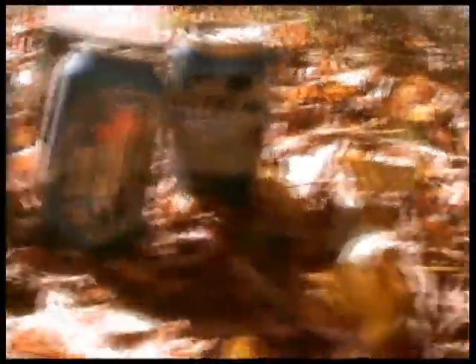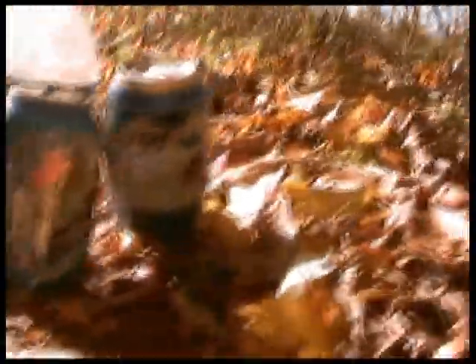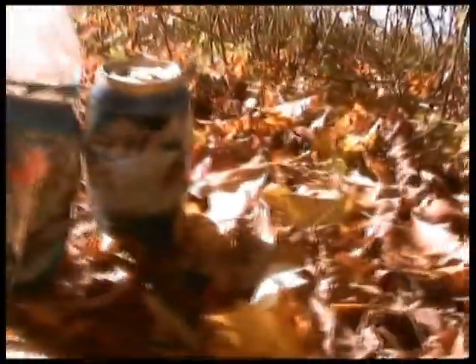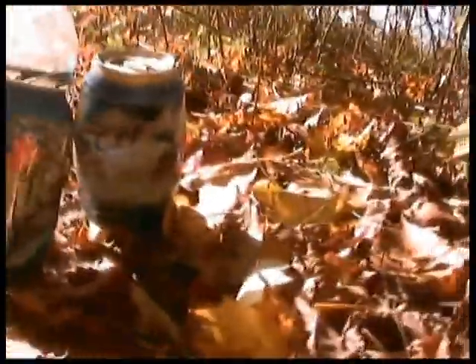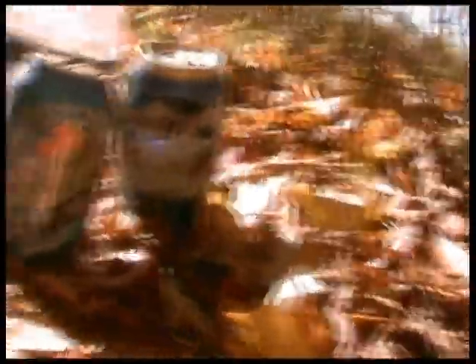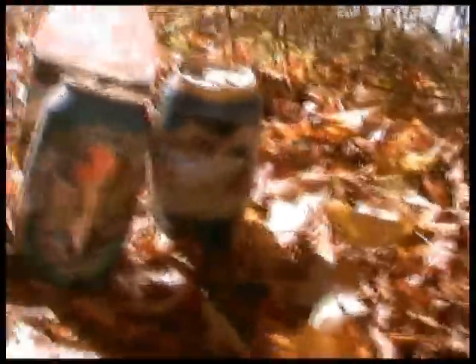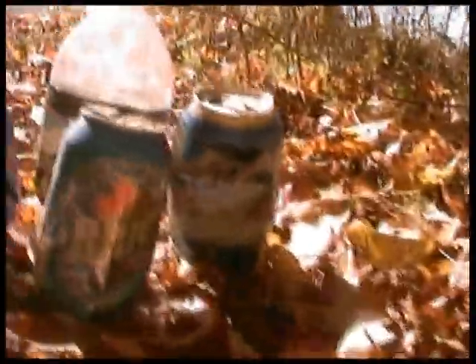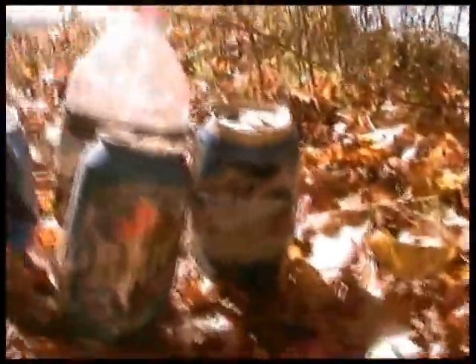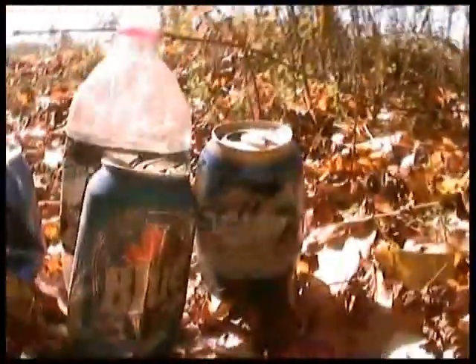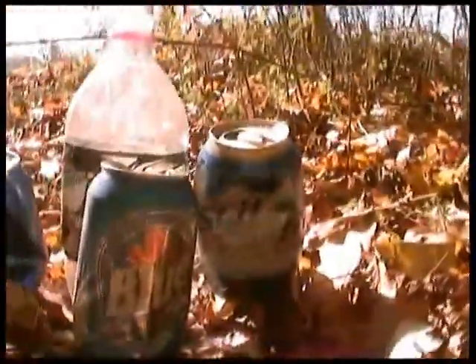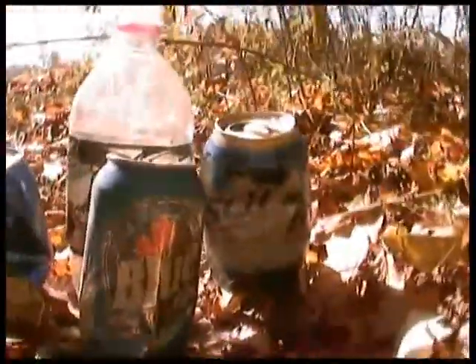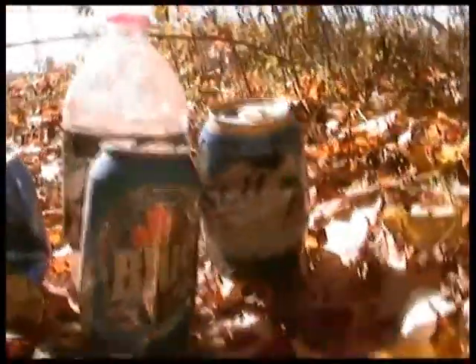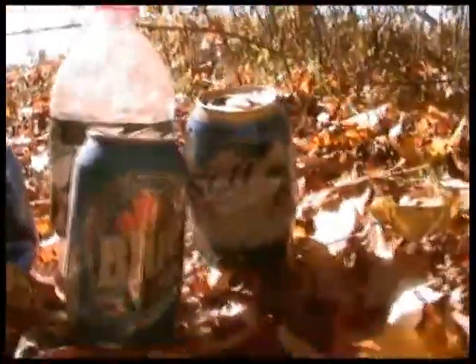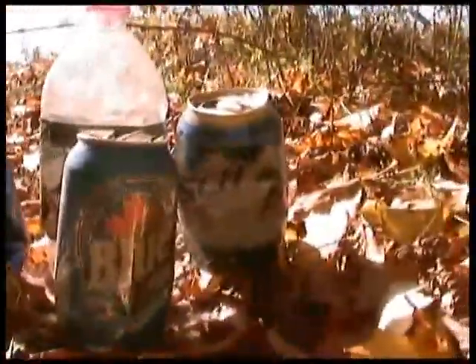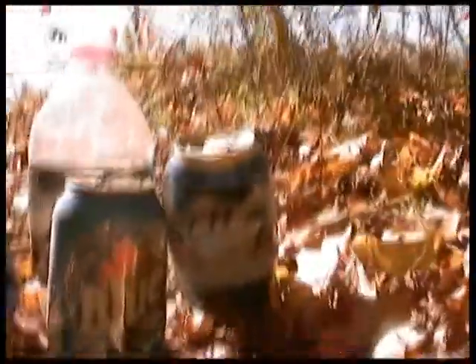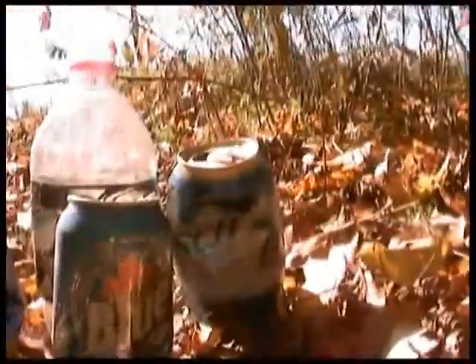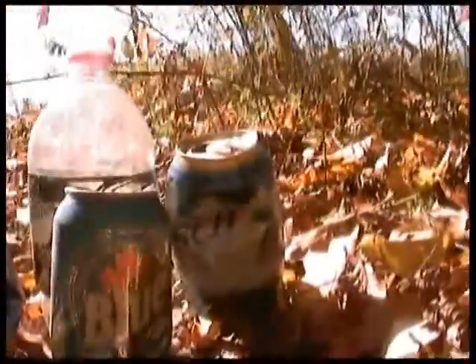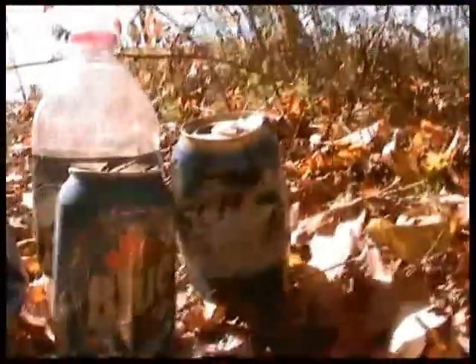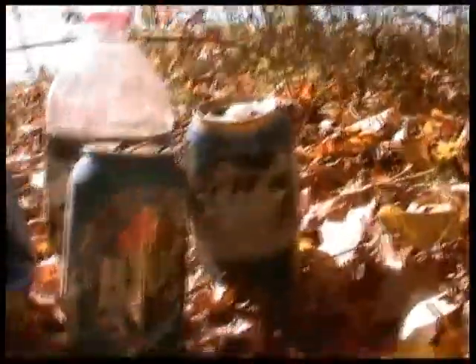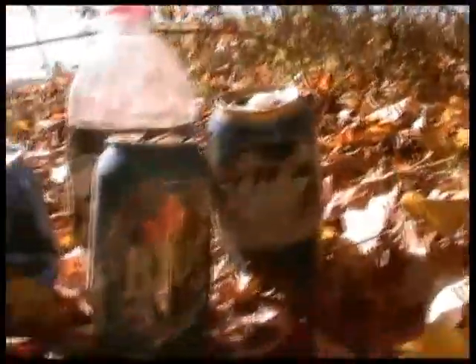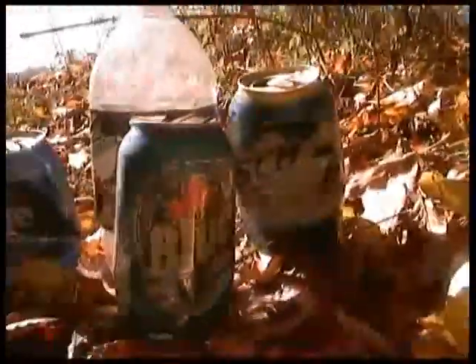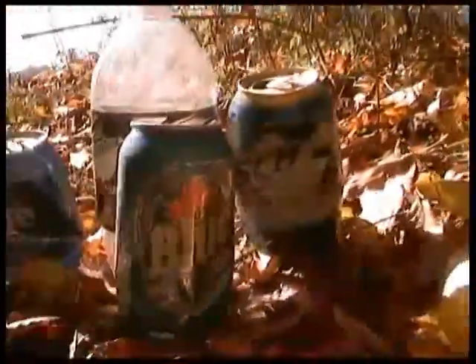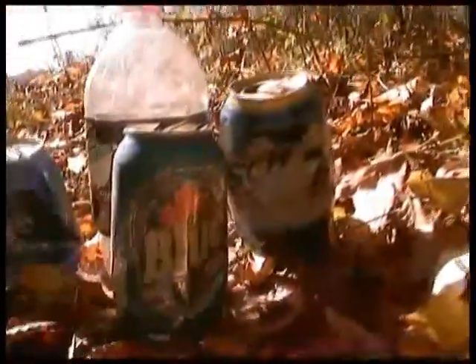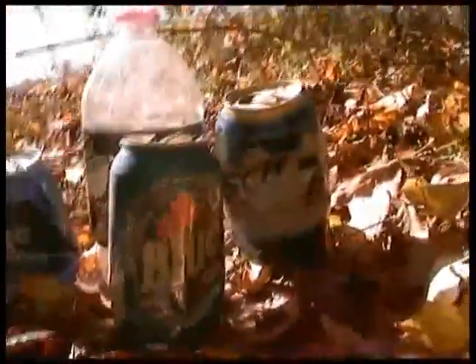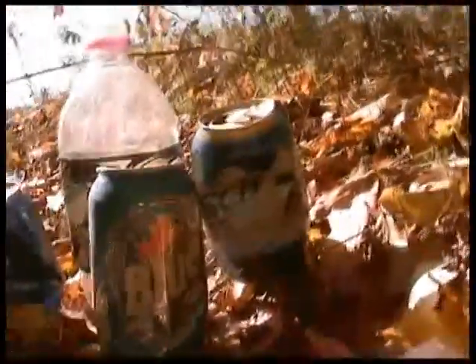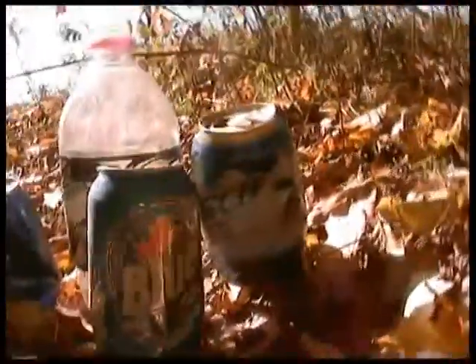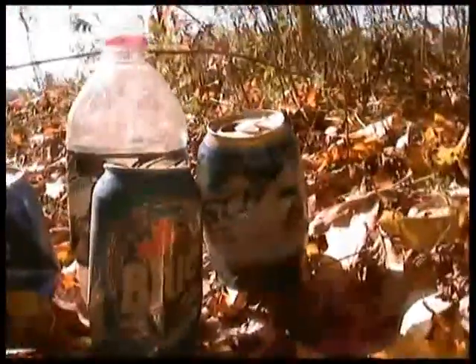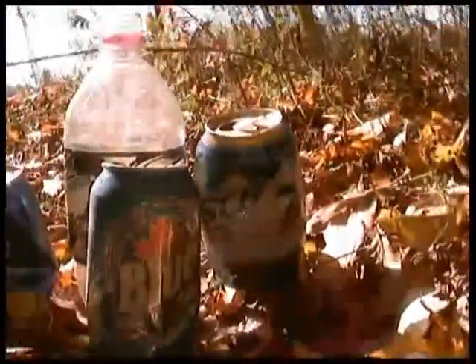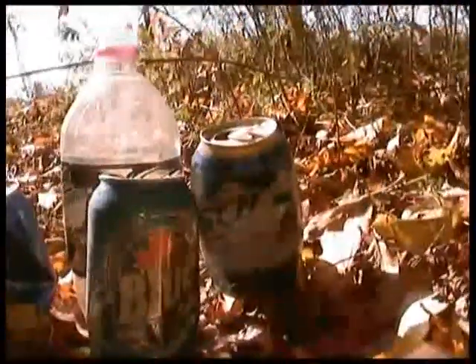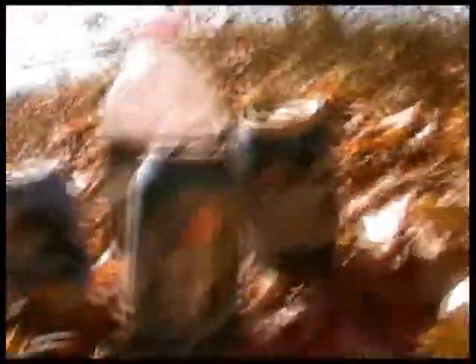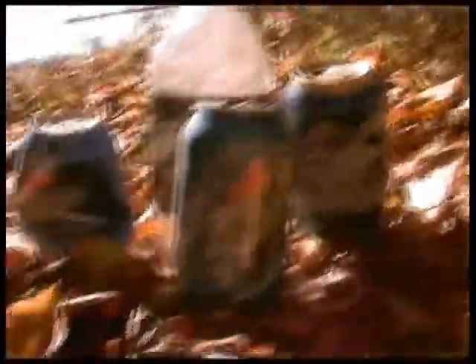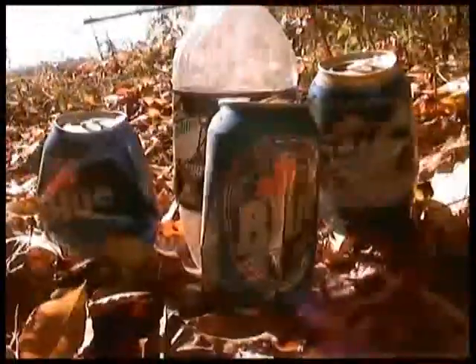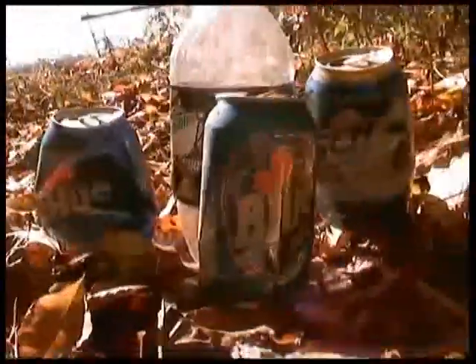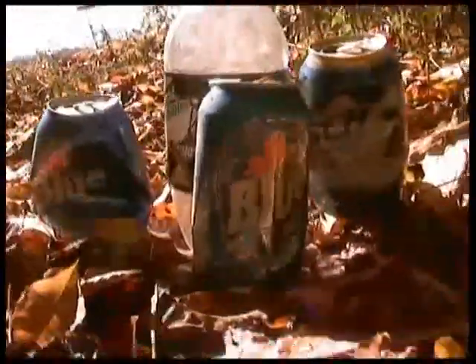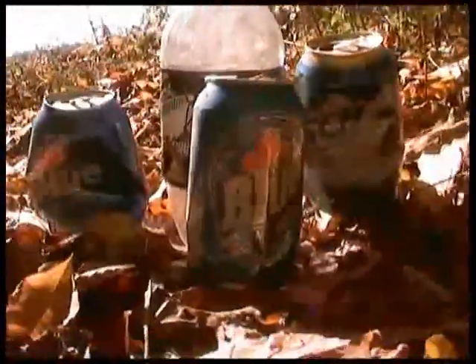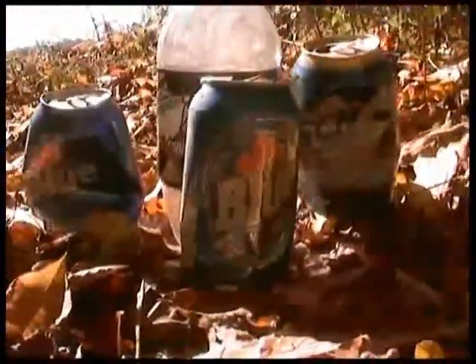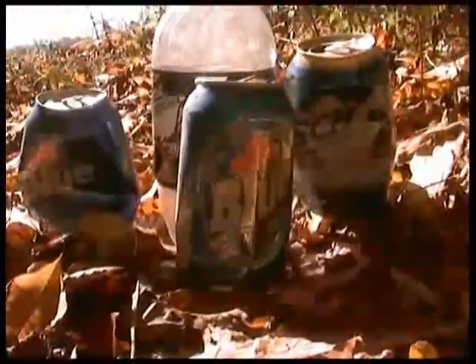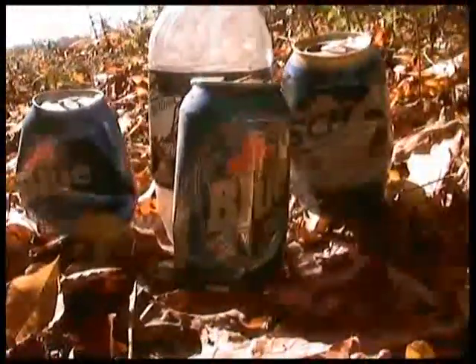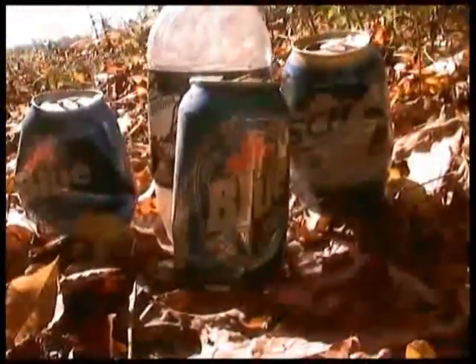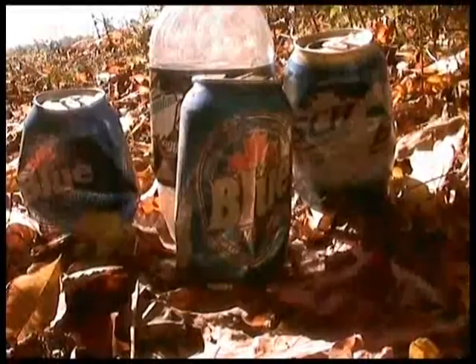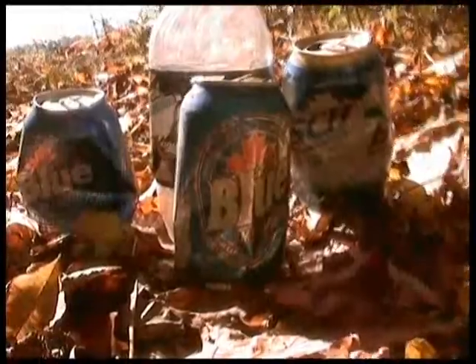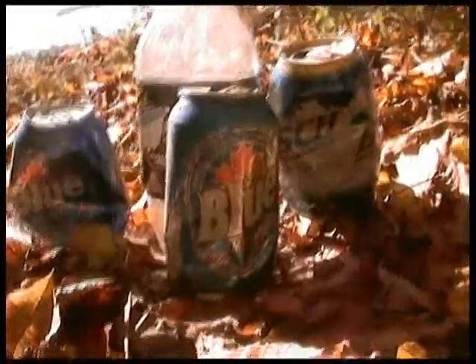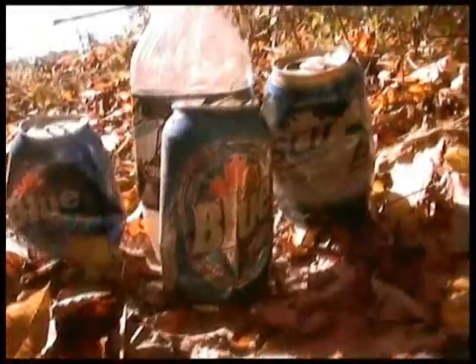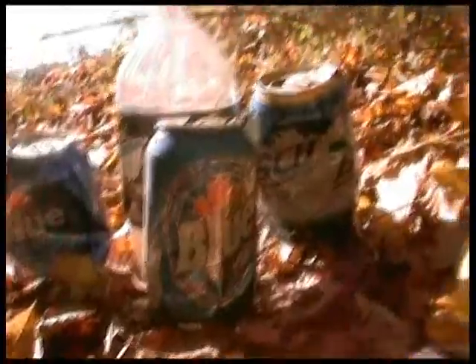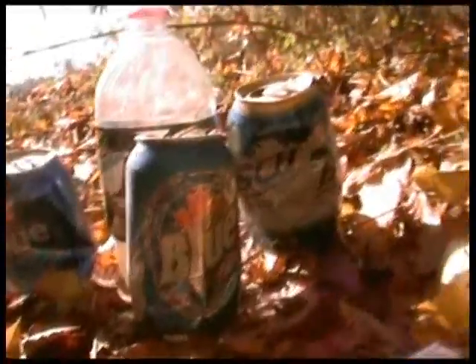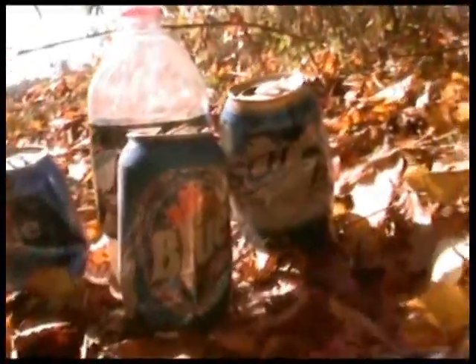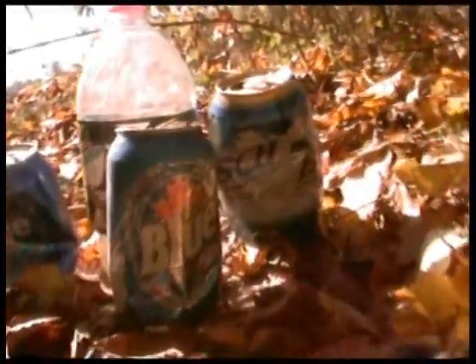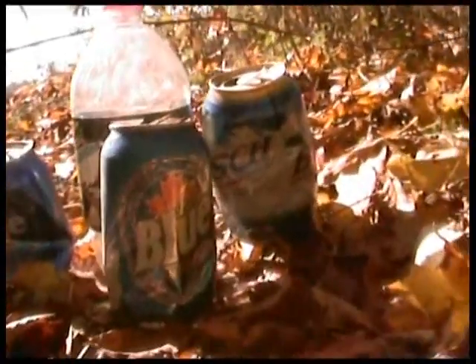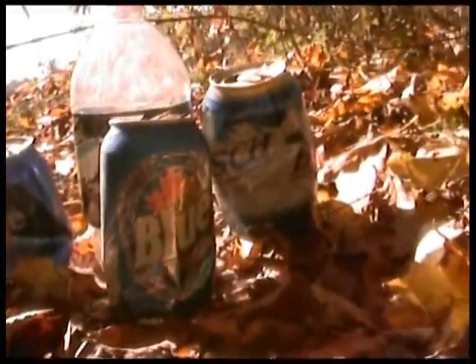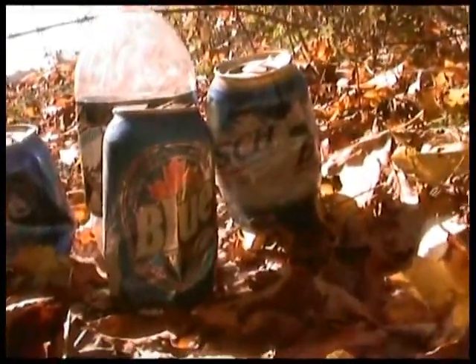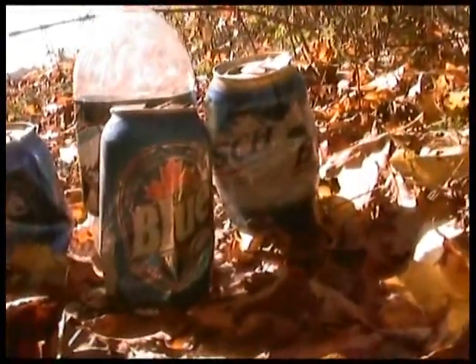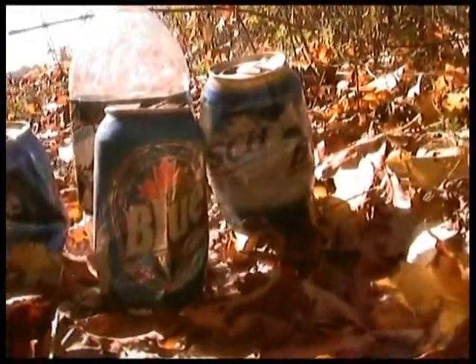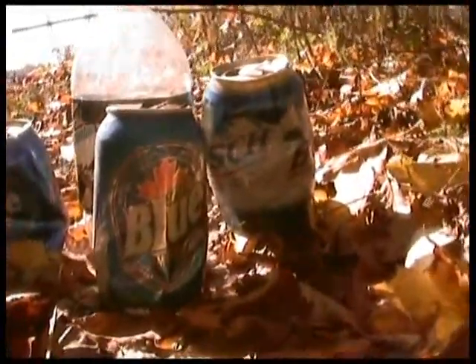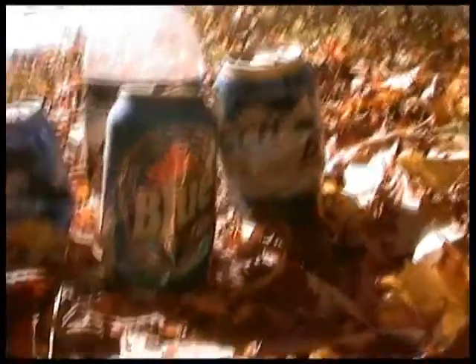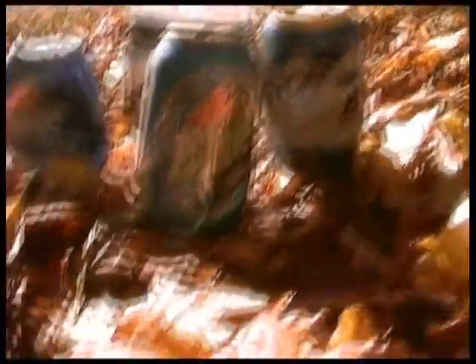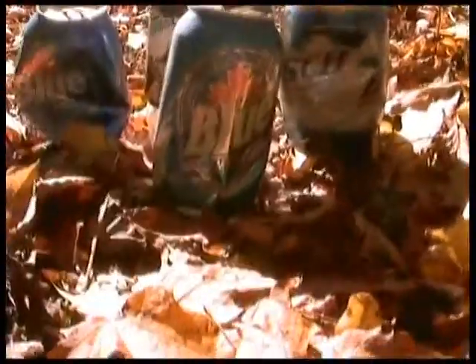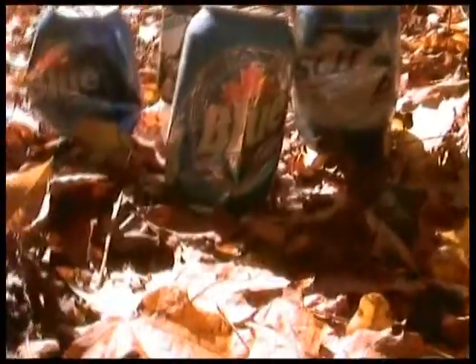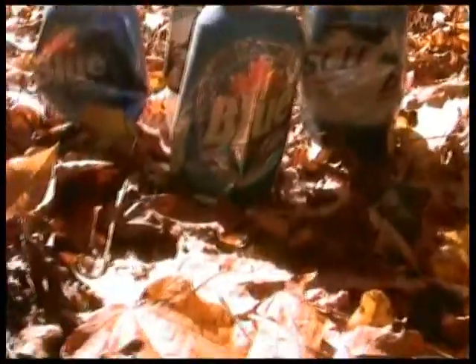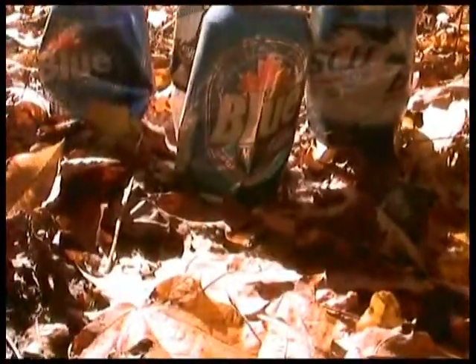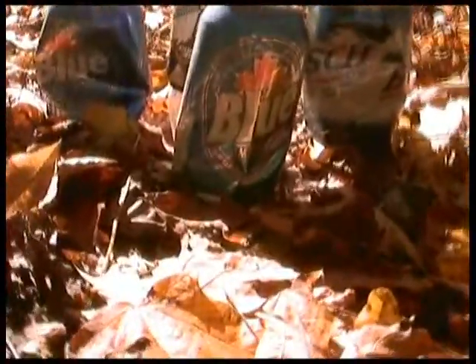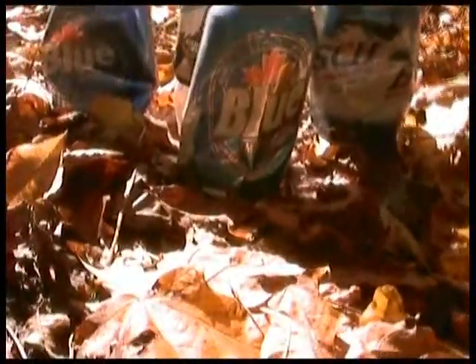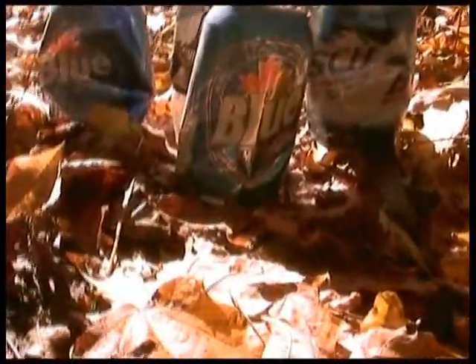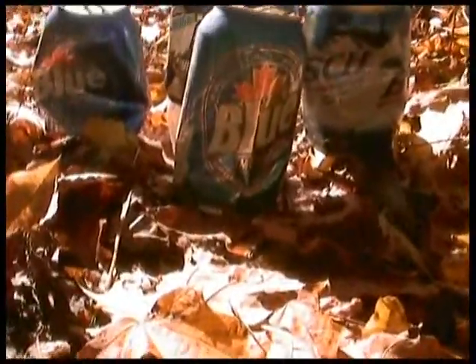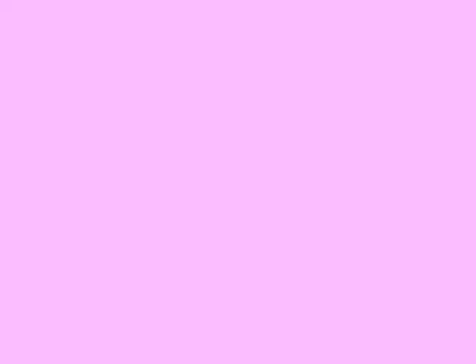Throughout our one-mile trip to the swamp, this is what we found. So please don't litter, and don't drink and drive.